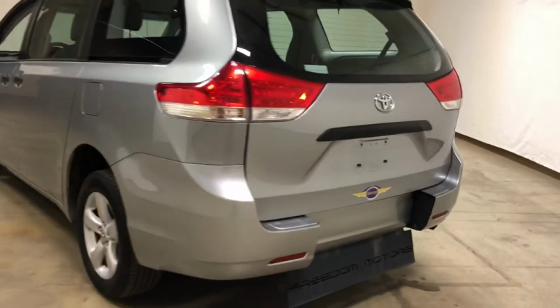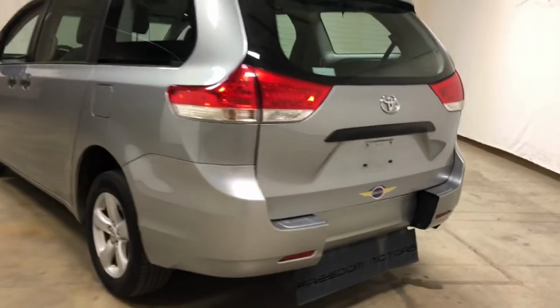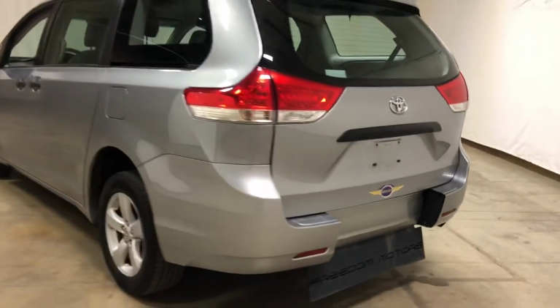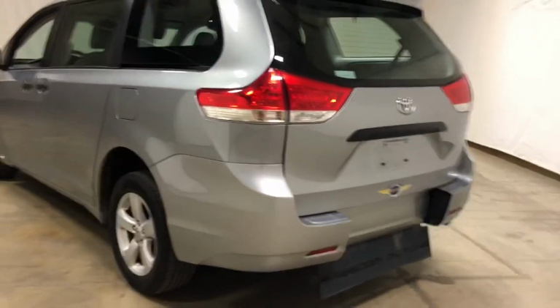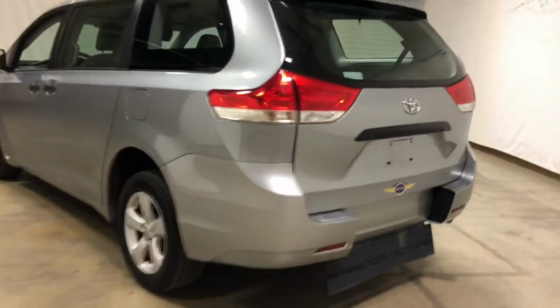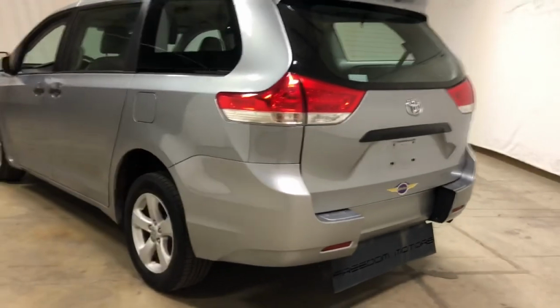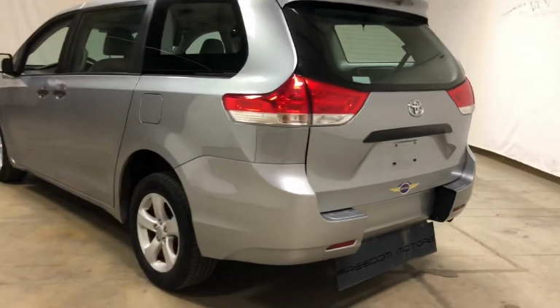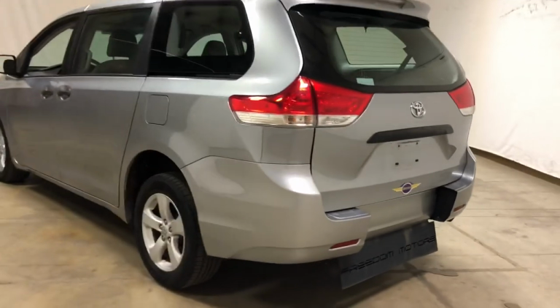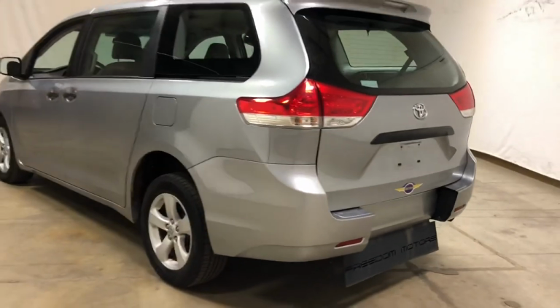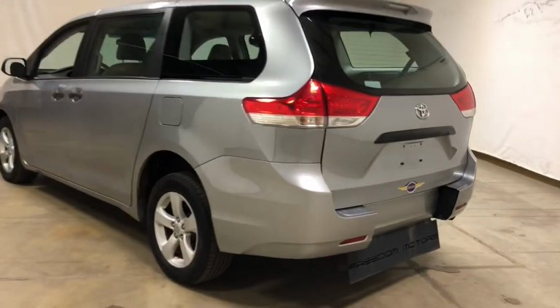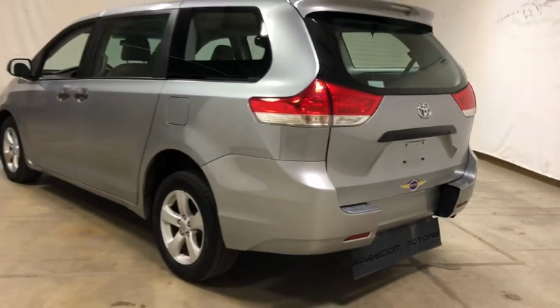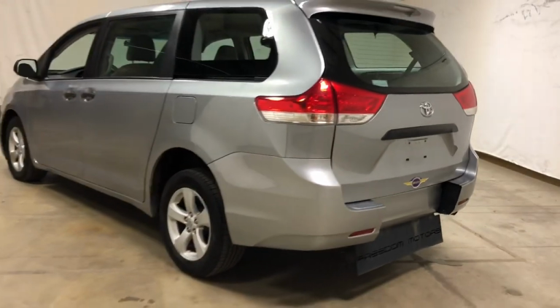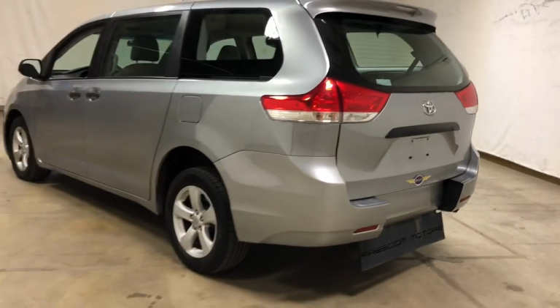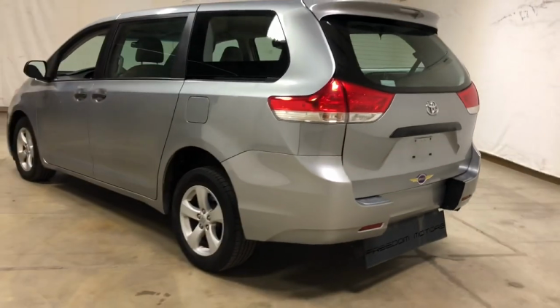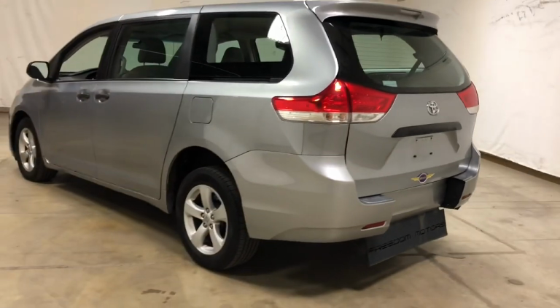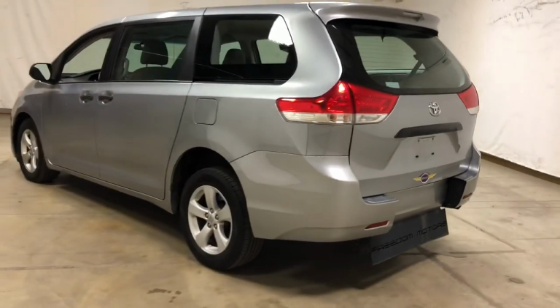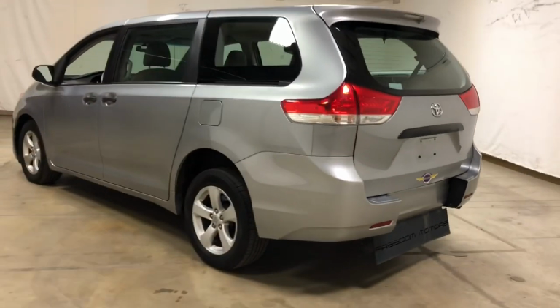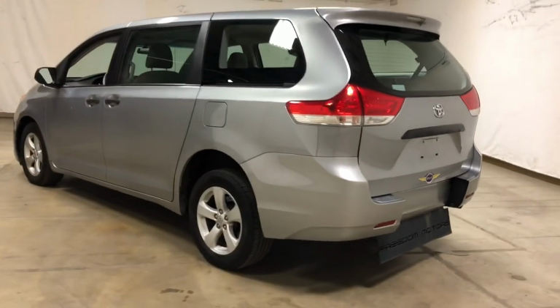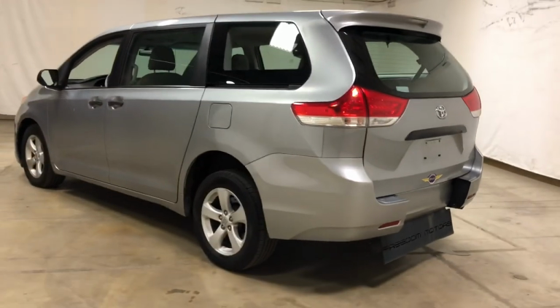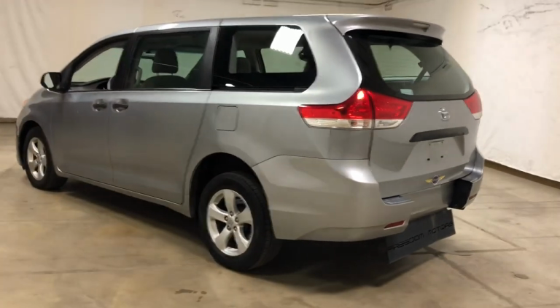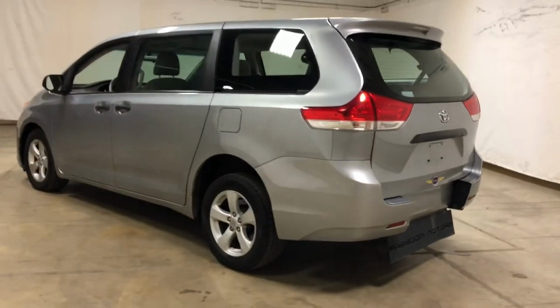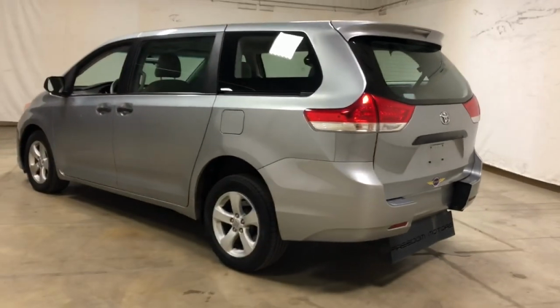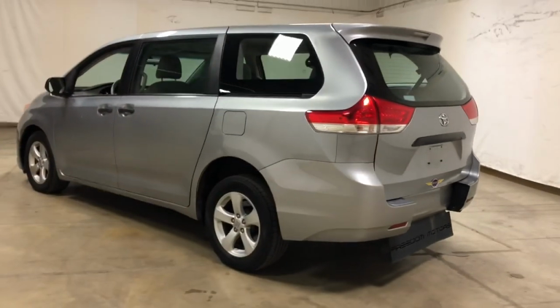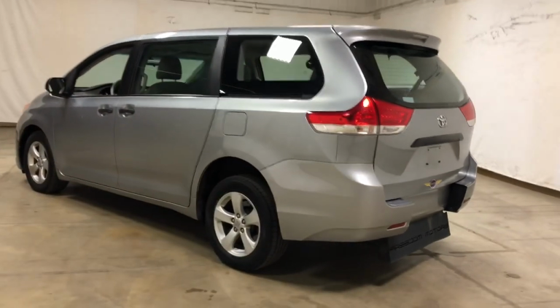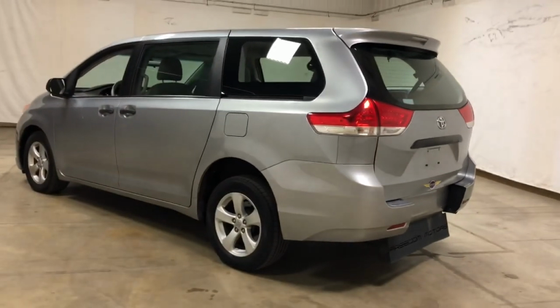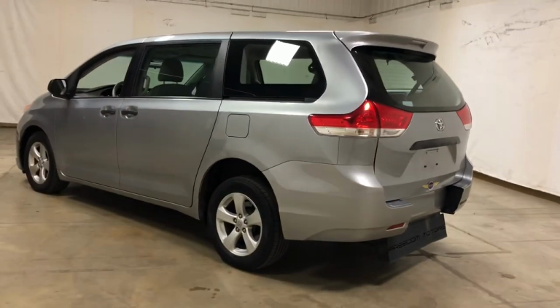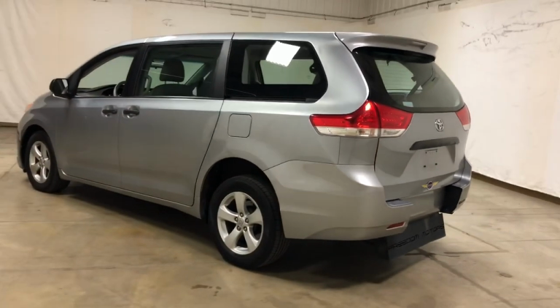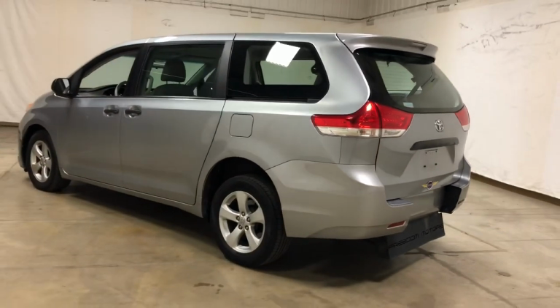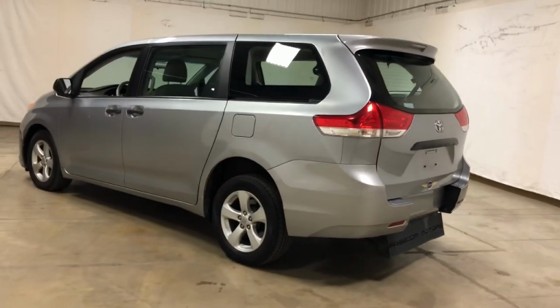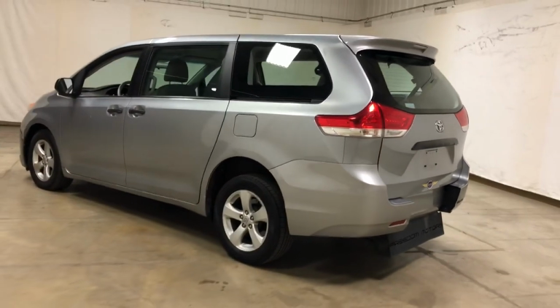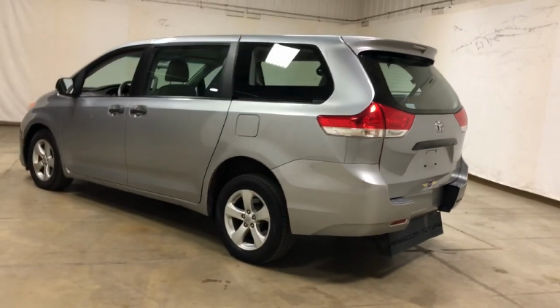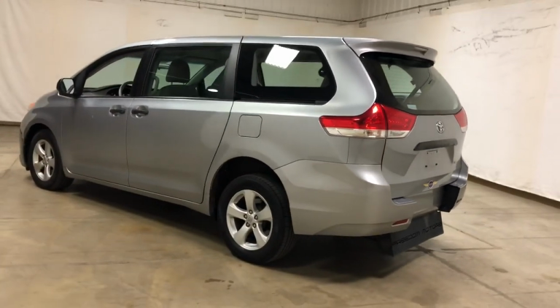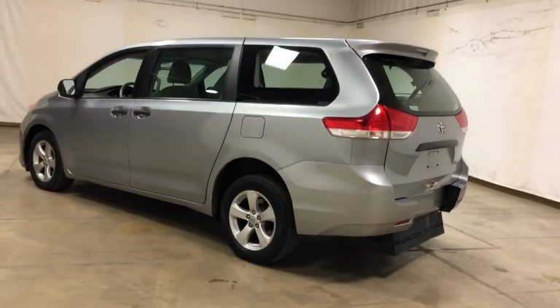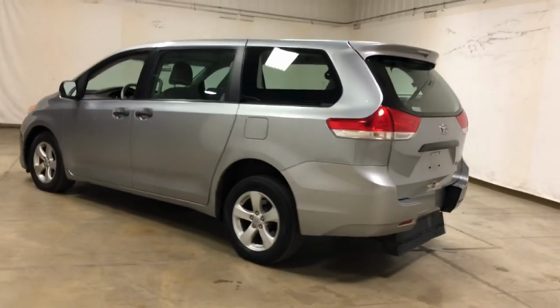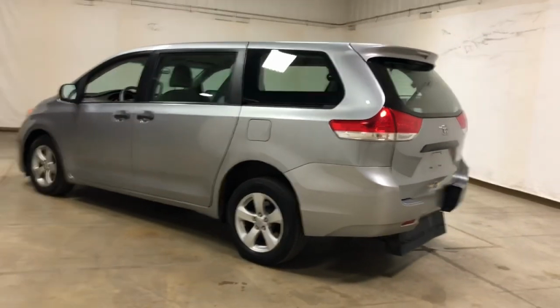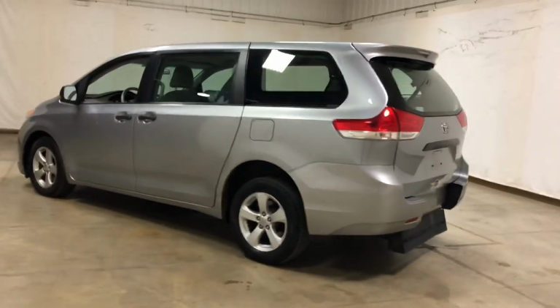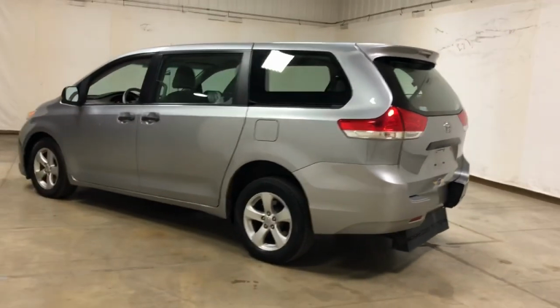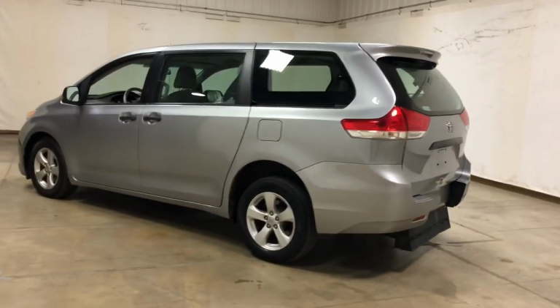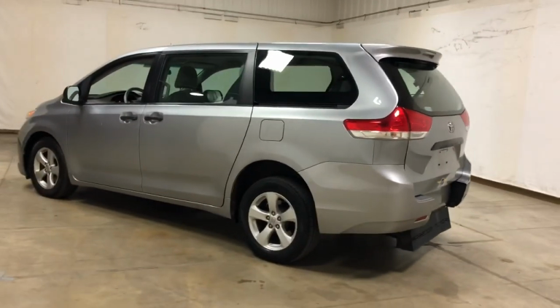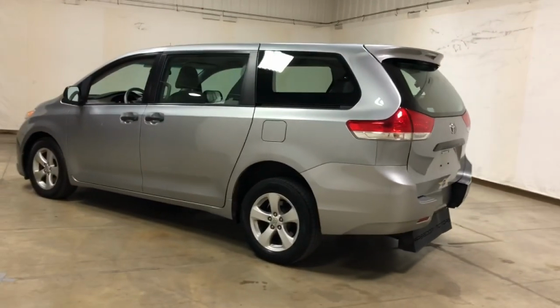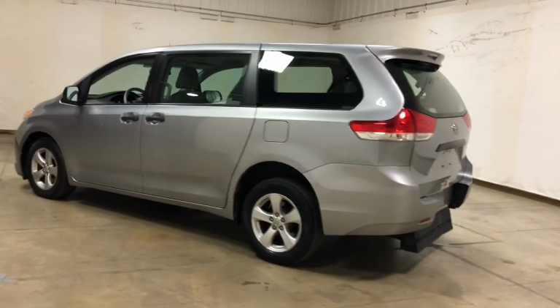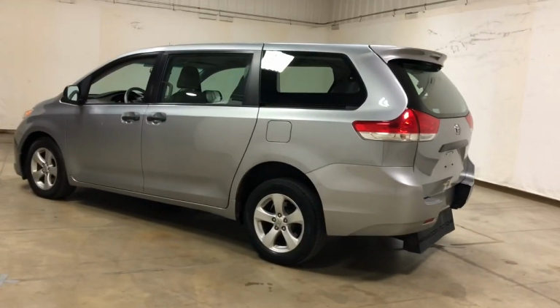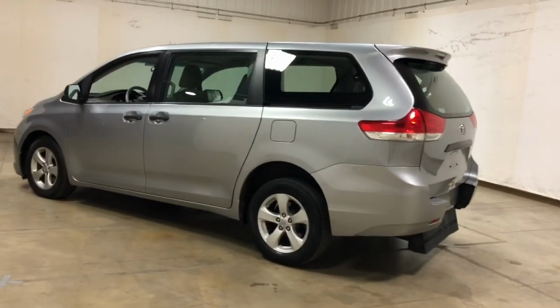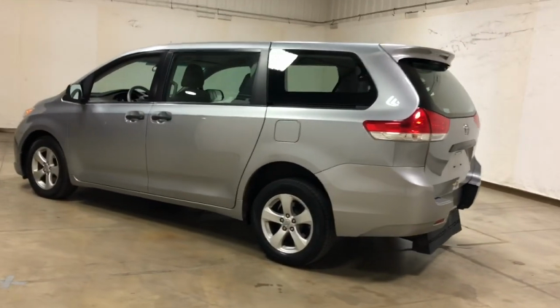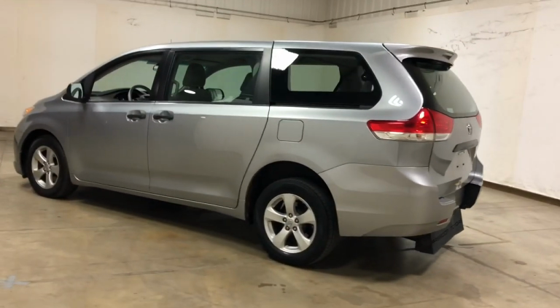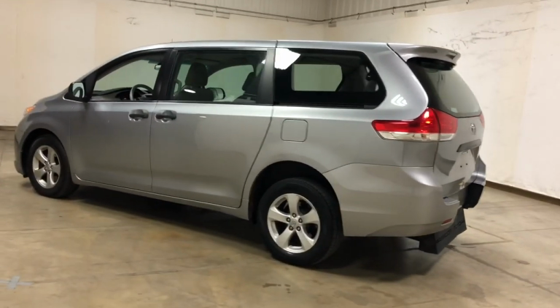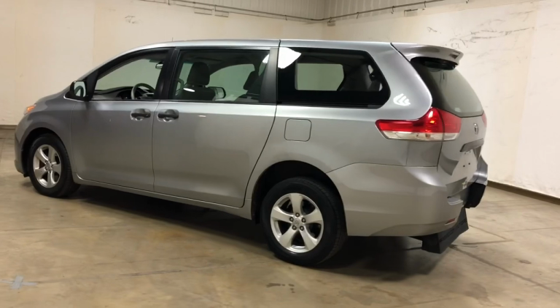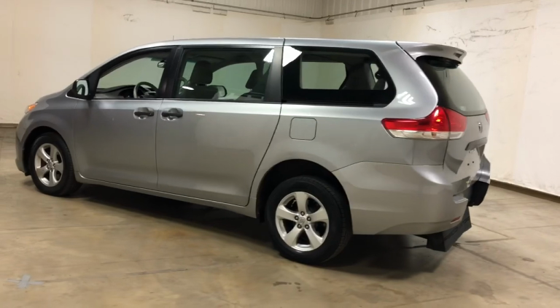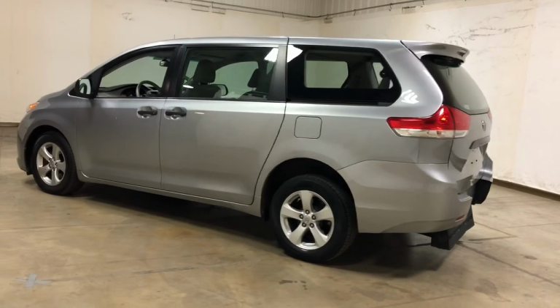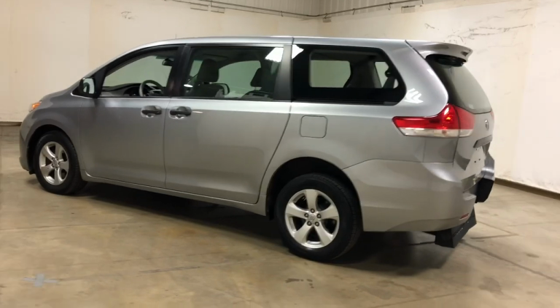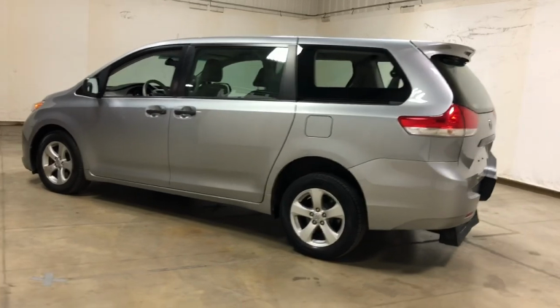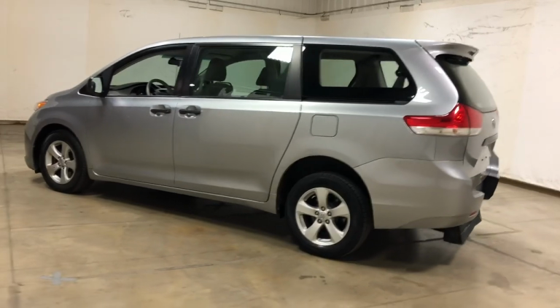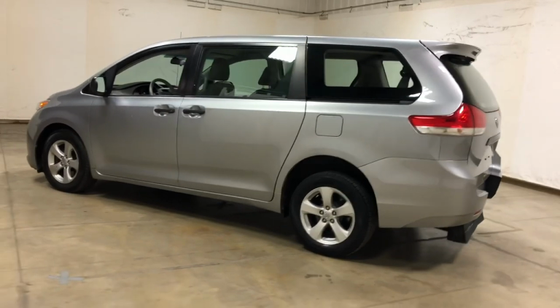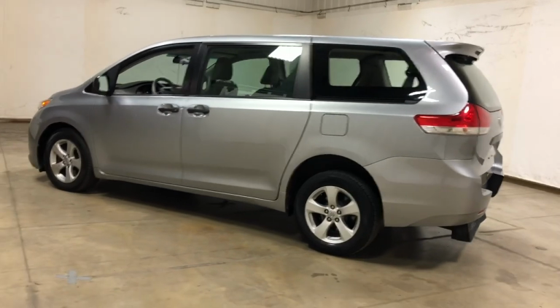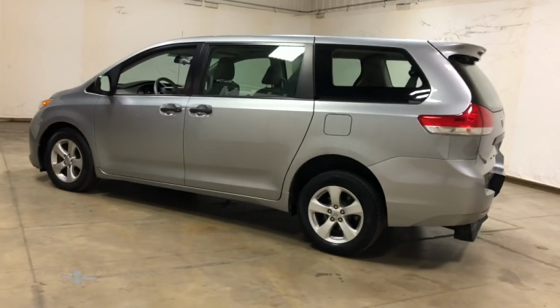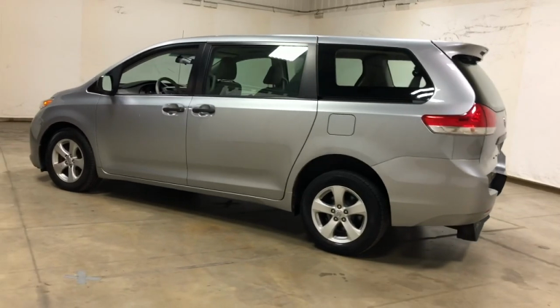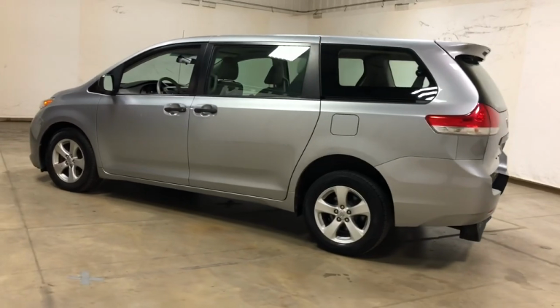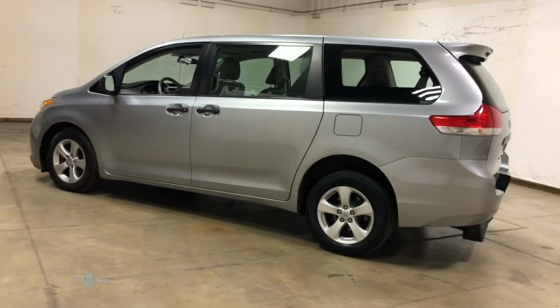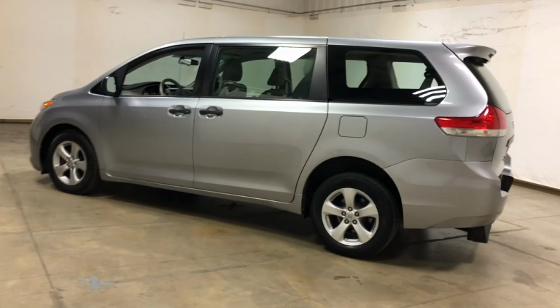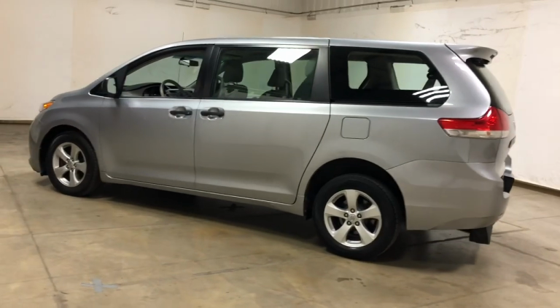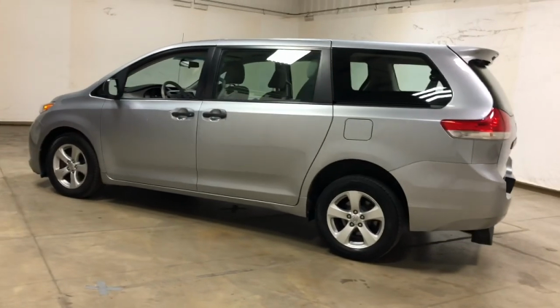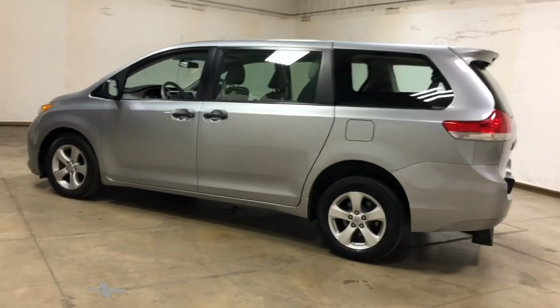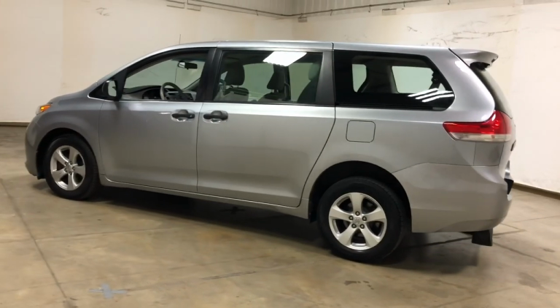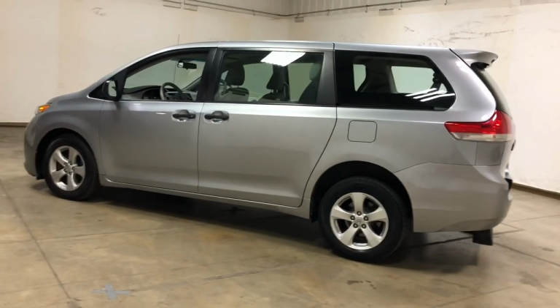It's got alloy wheels on this vehicle. It's got windows, locks, tilt, and cruise.